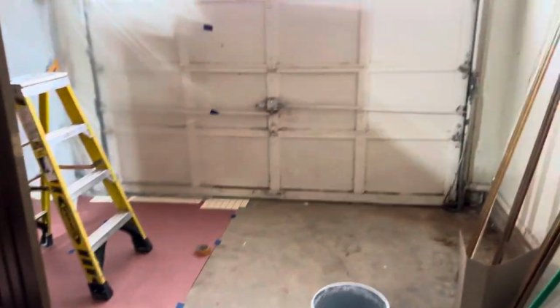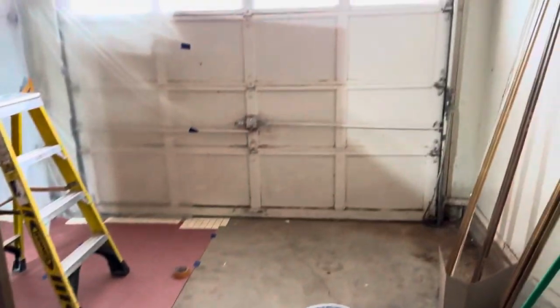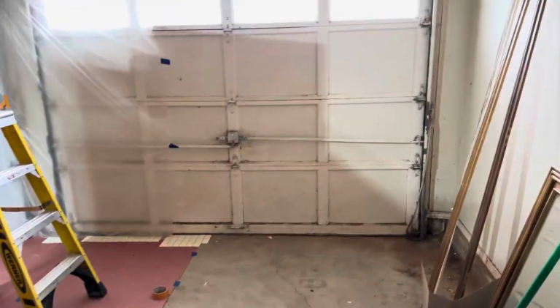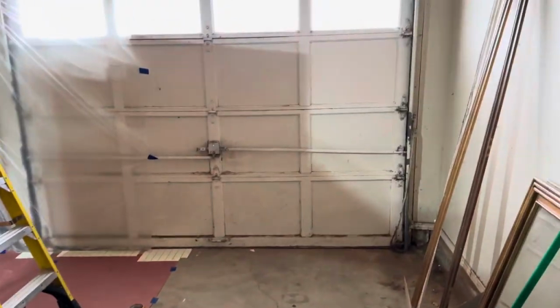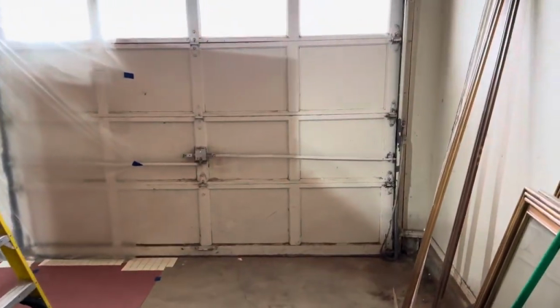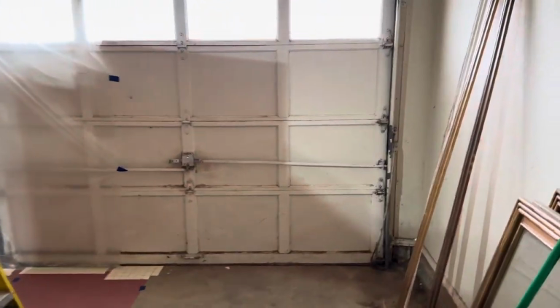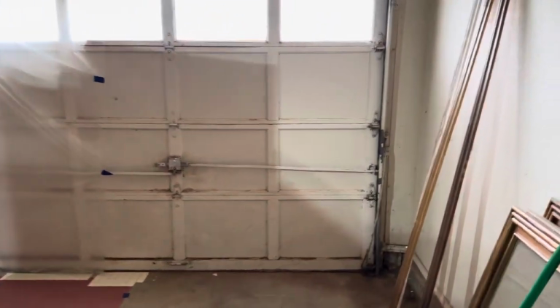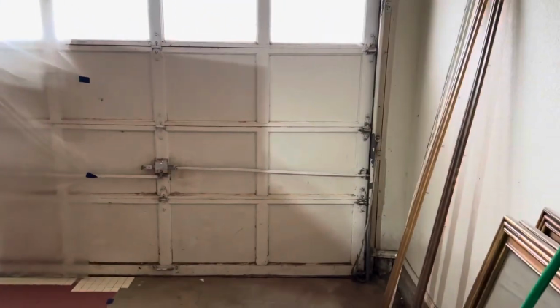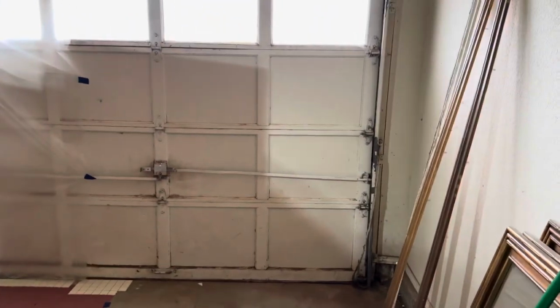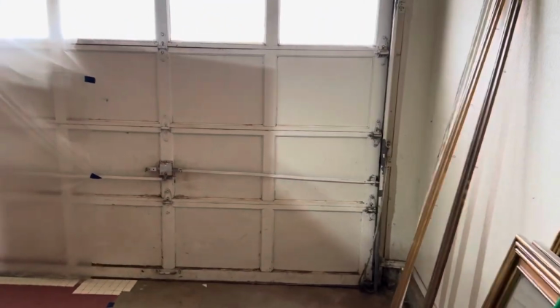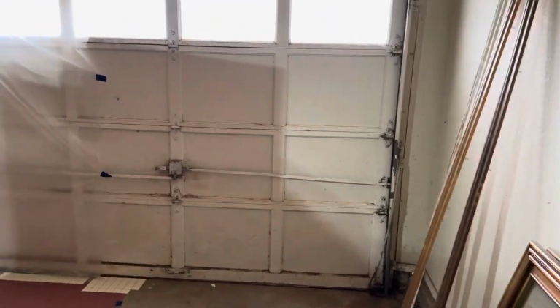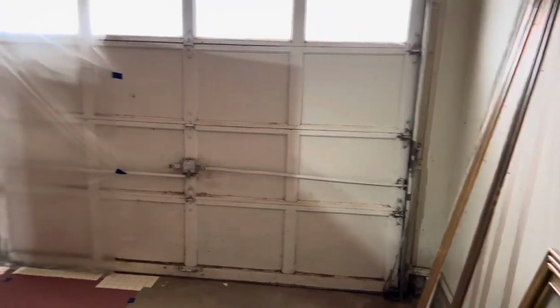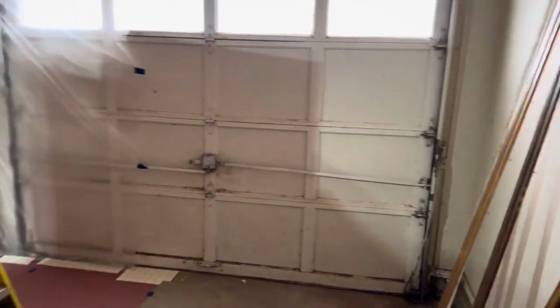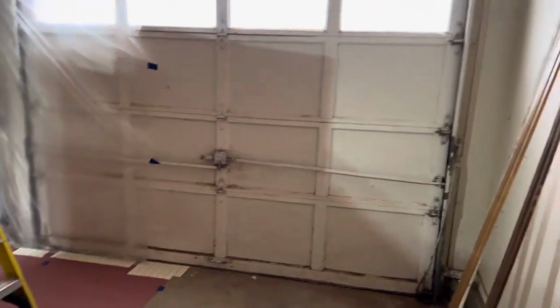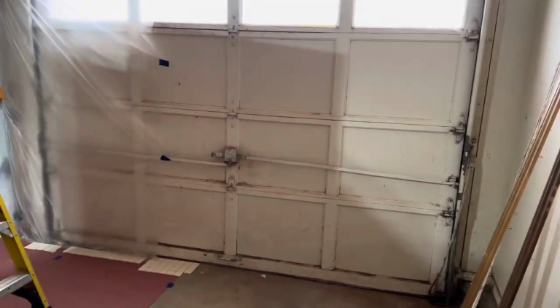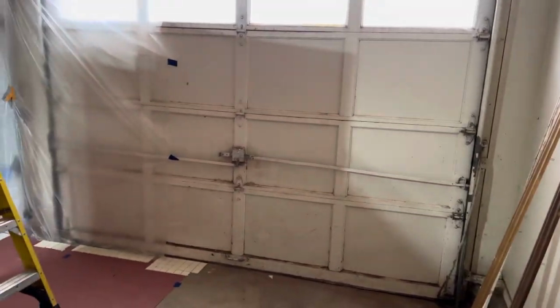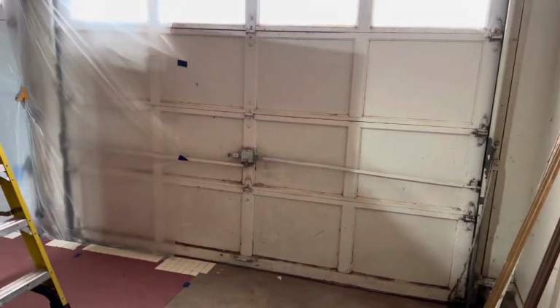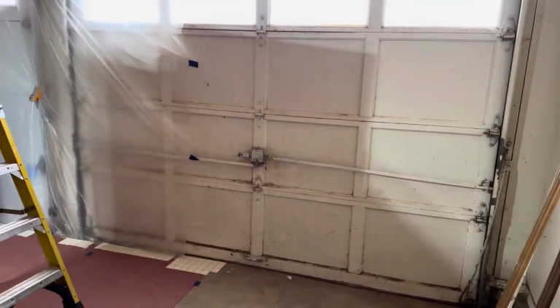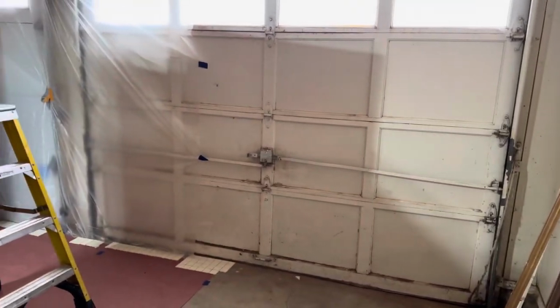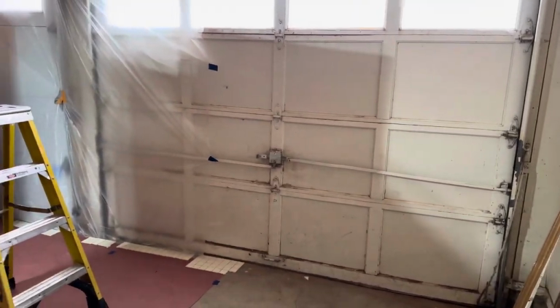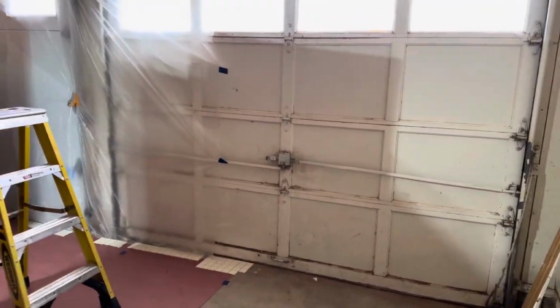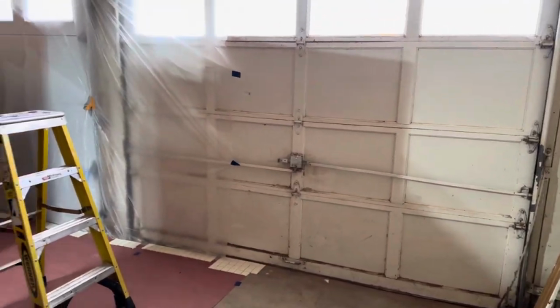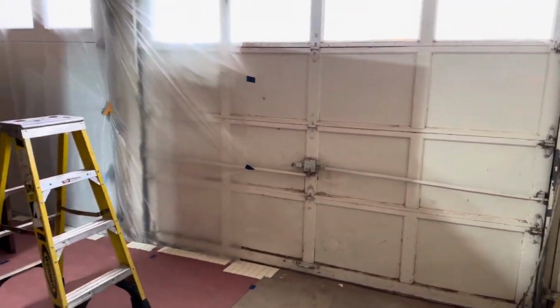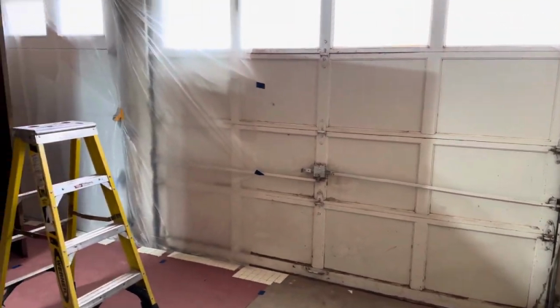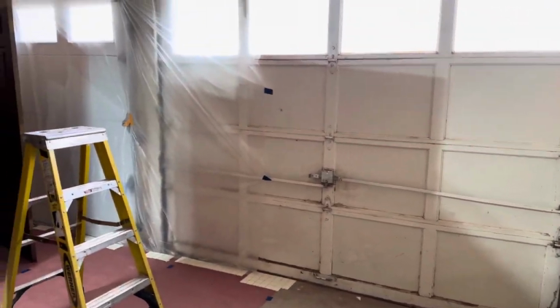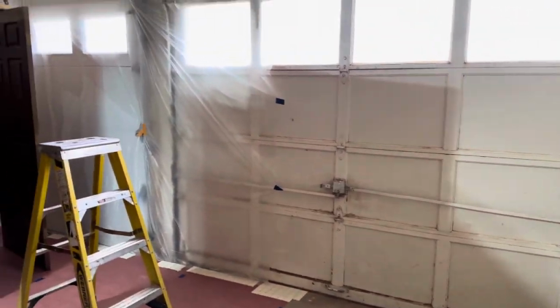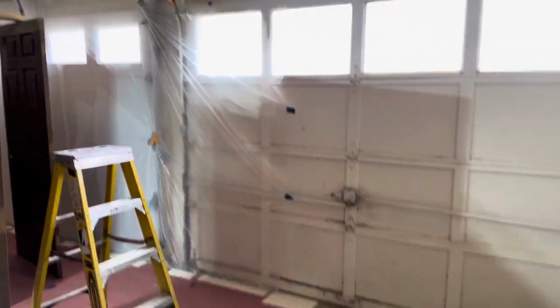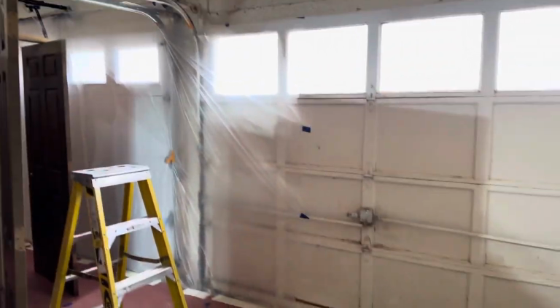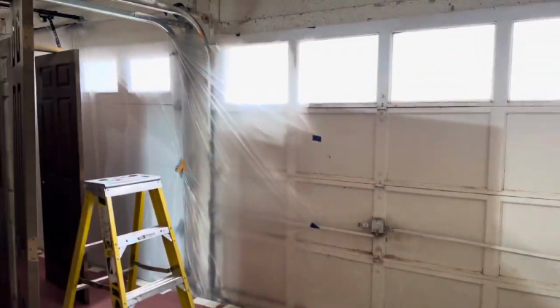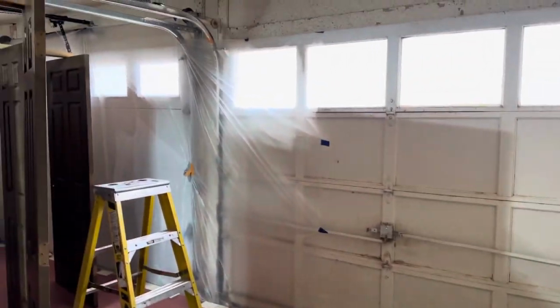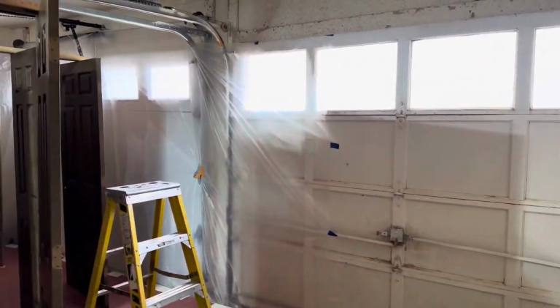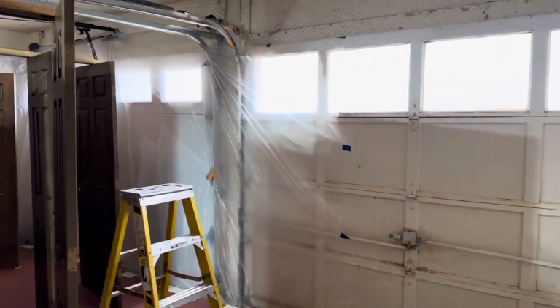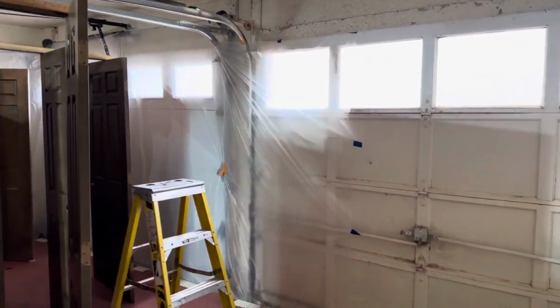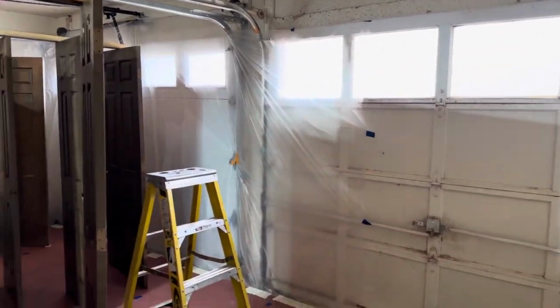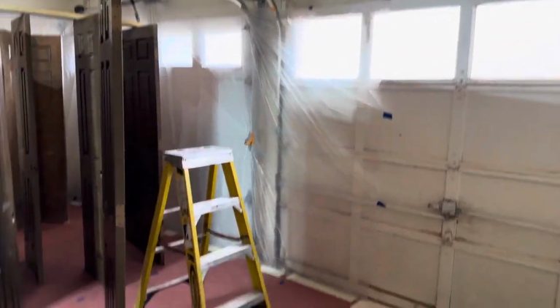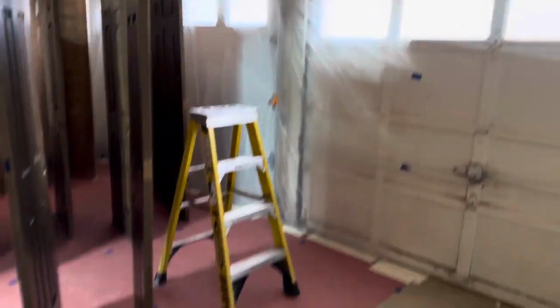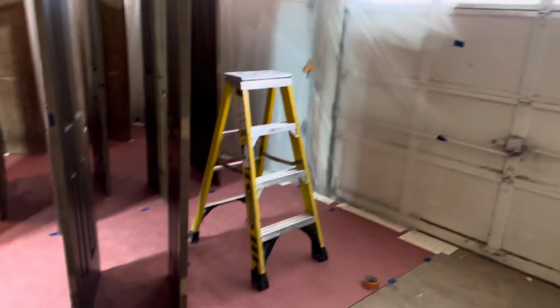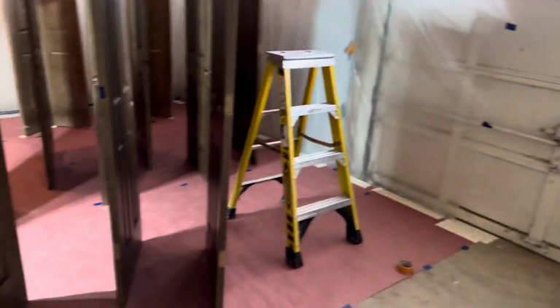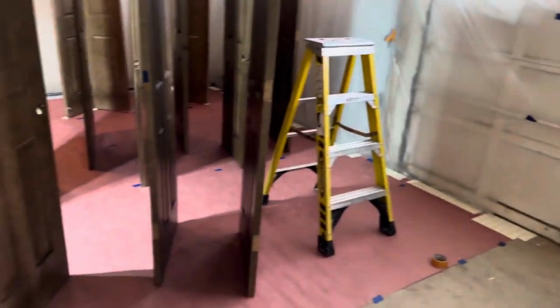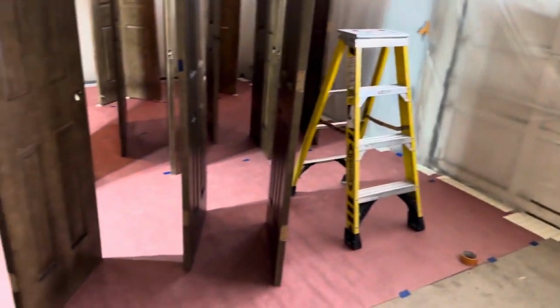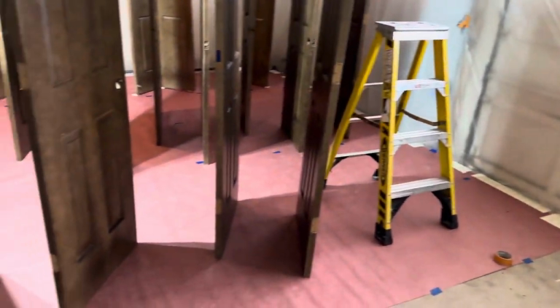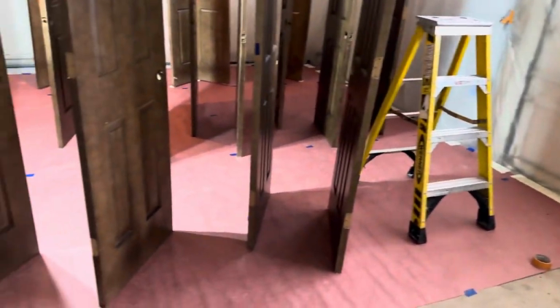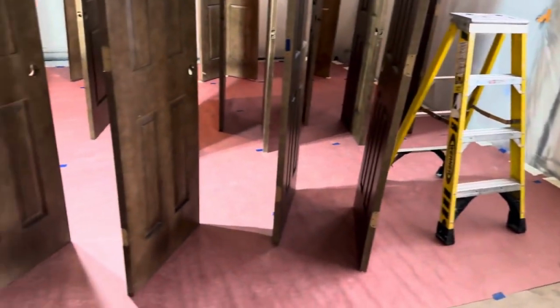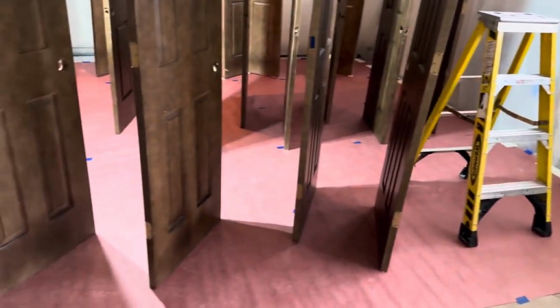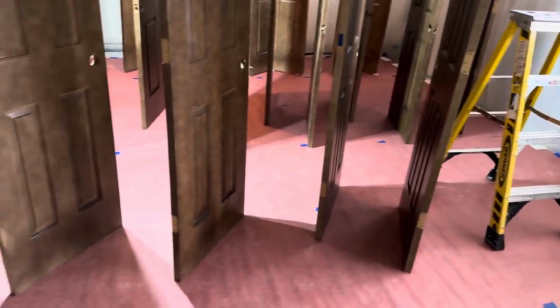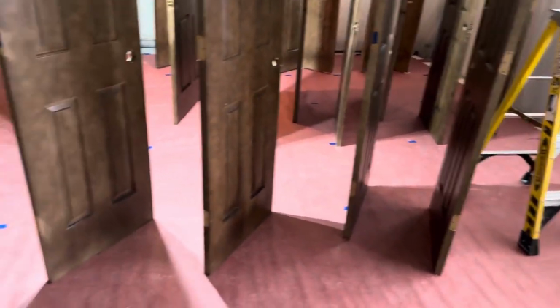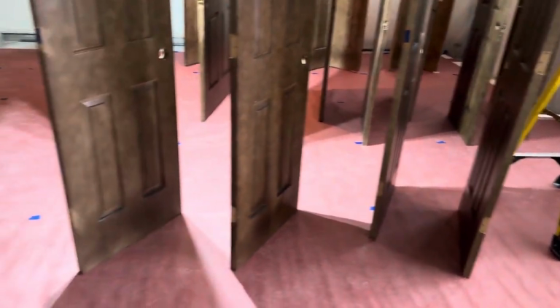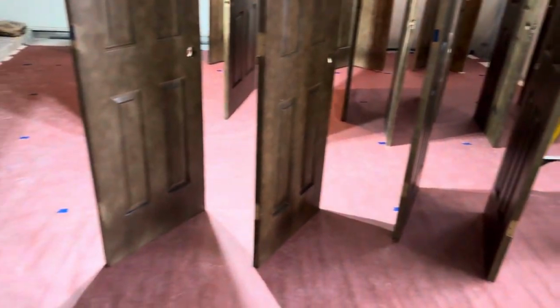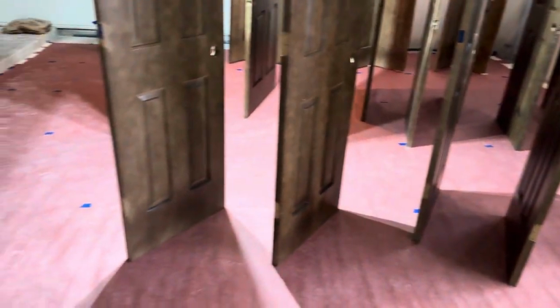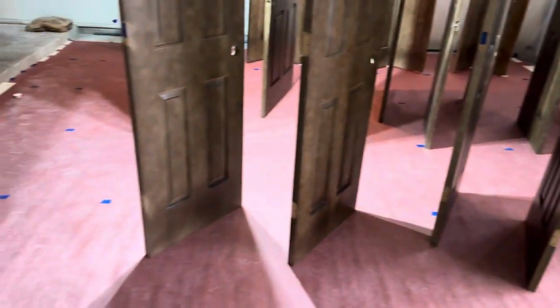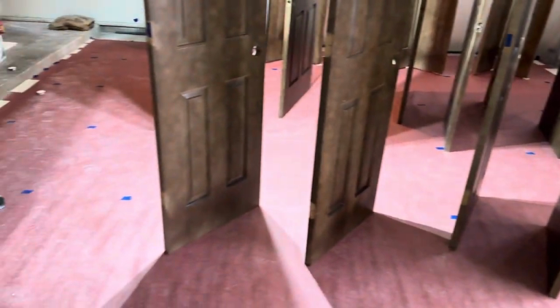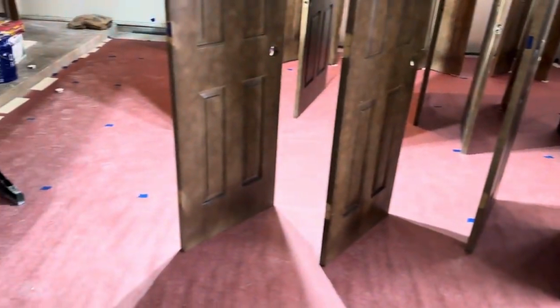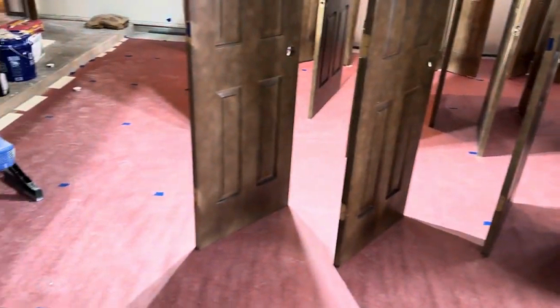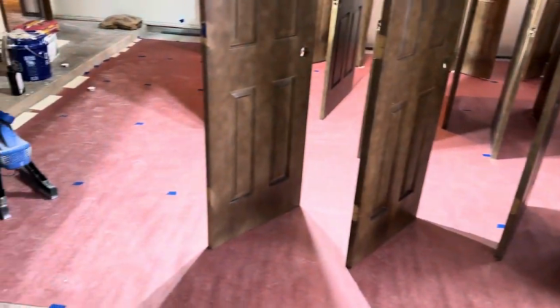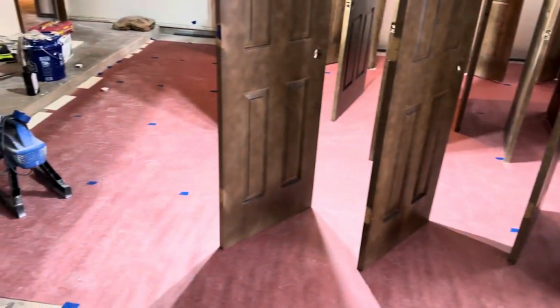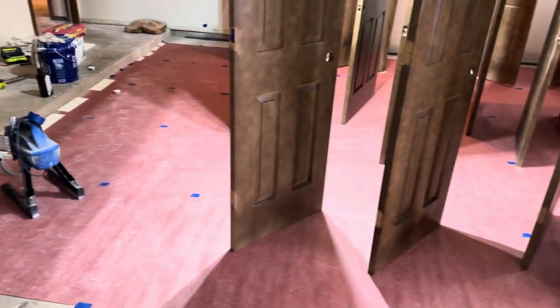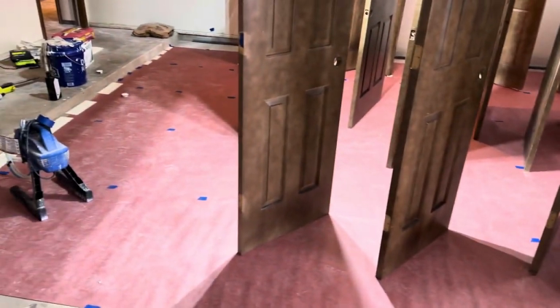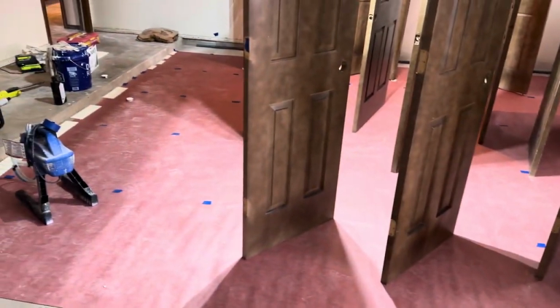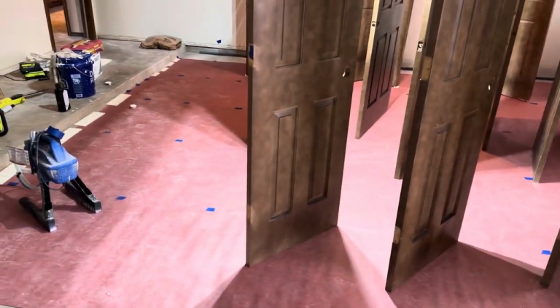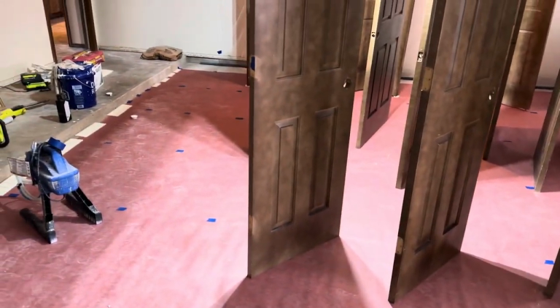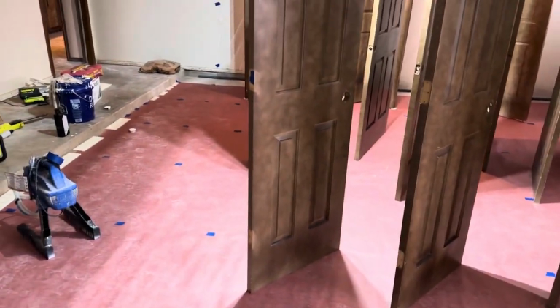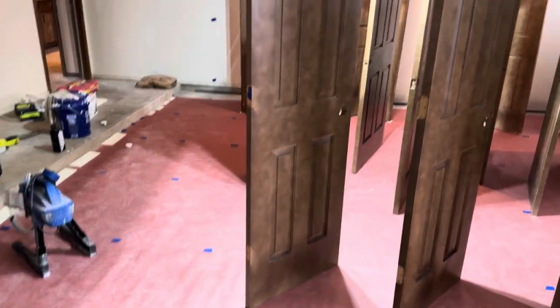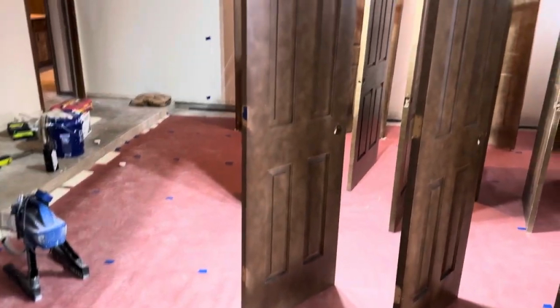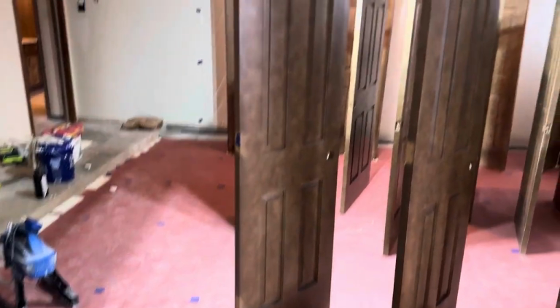If you're needing to paint a whole bunch of doors and you got a garage, make a paint booth.